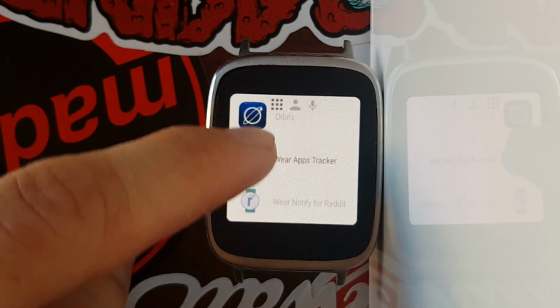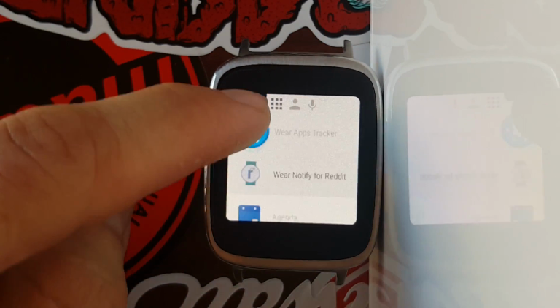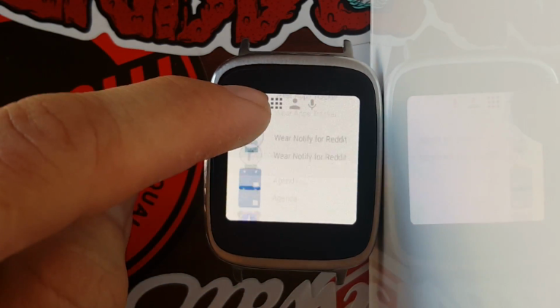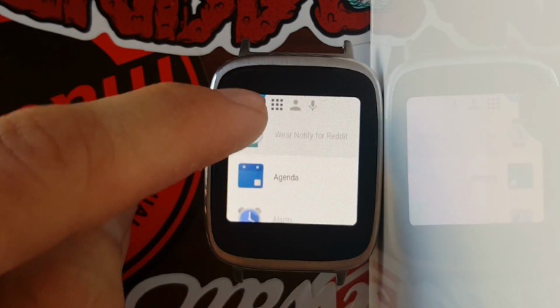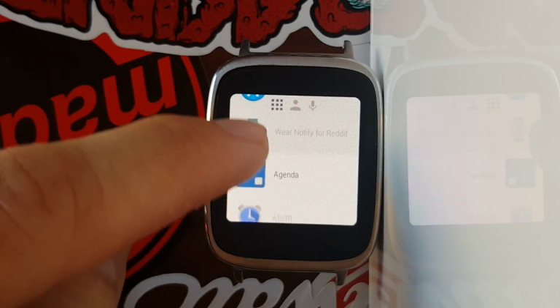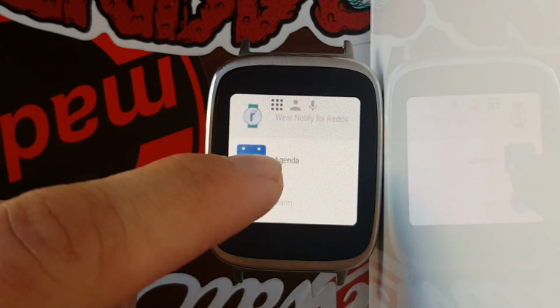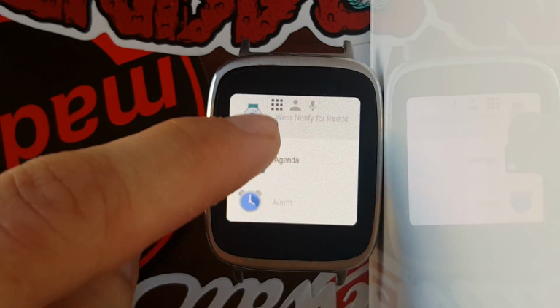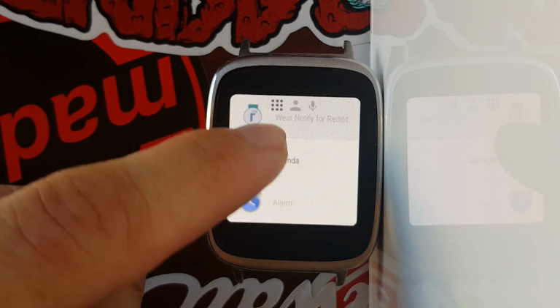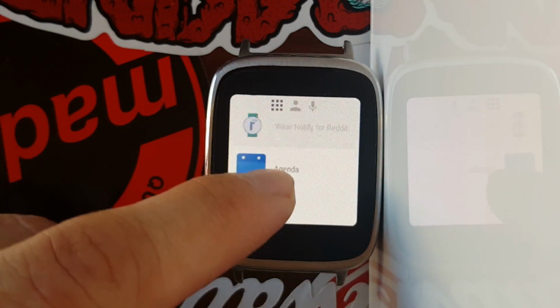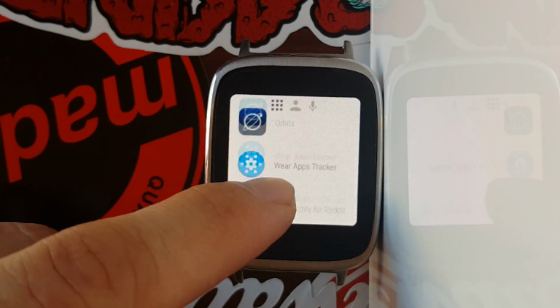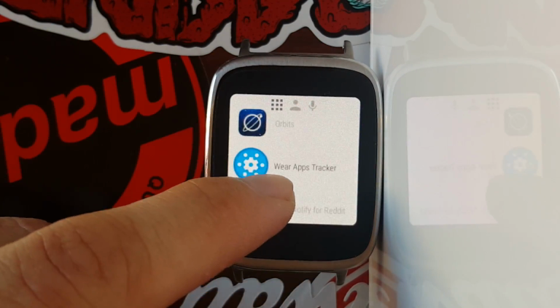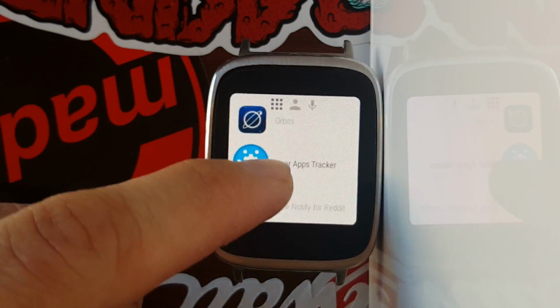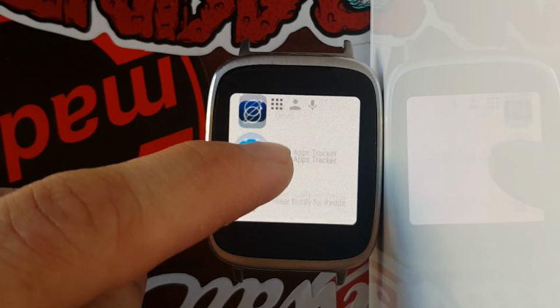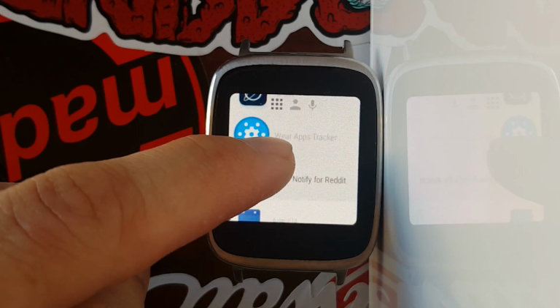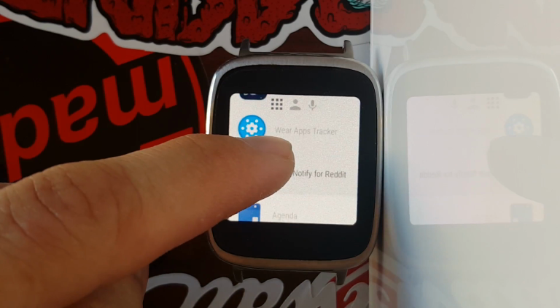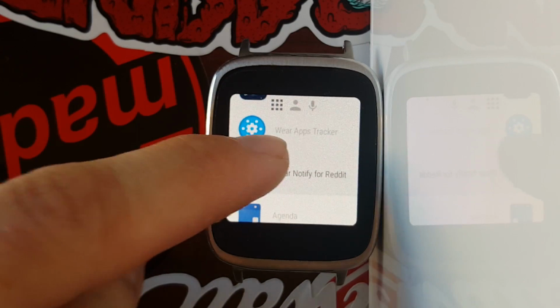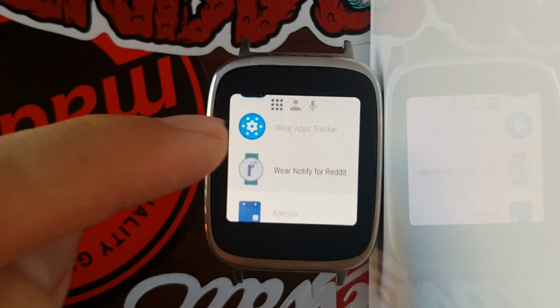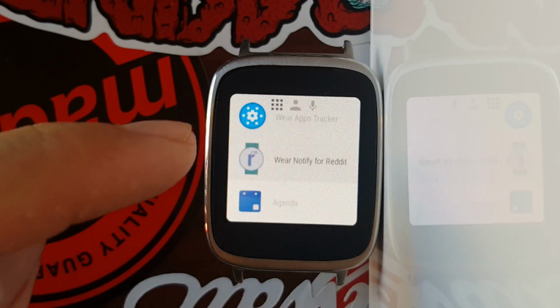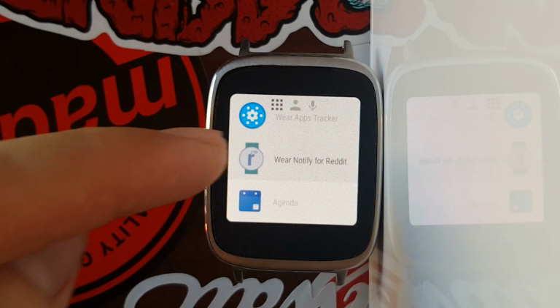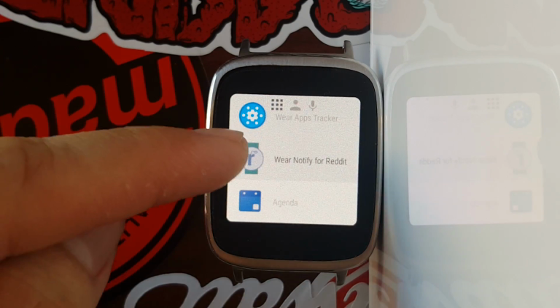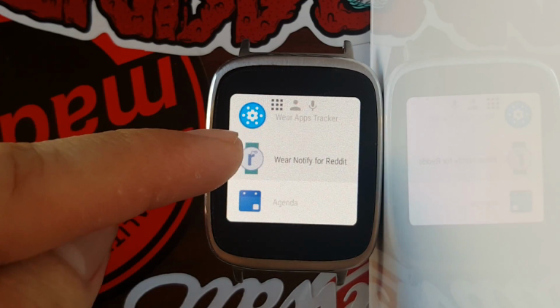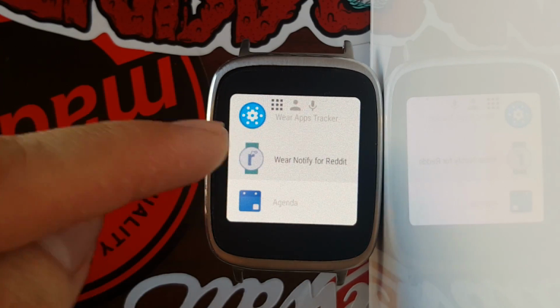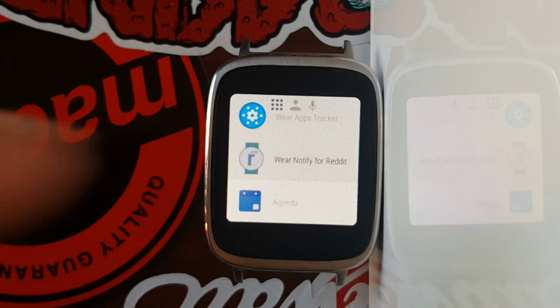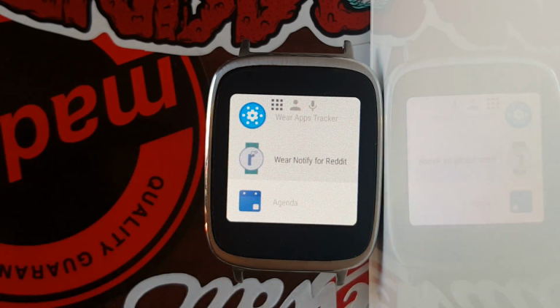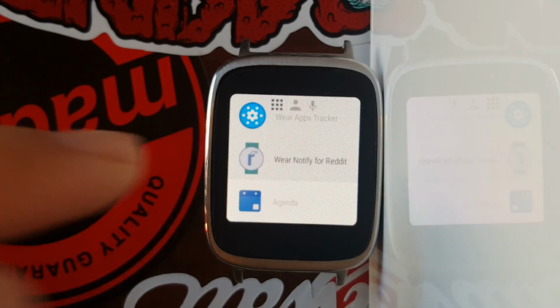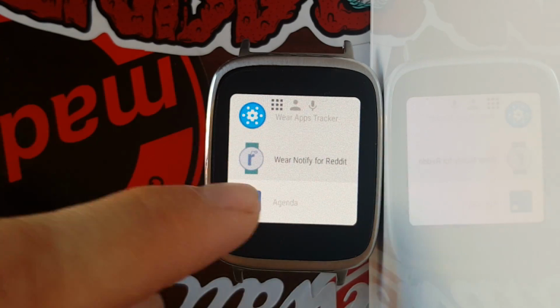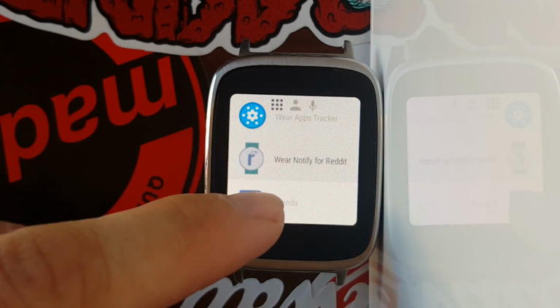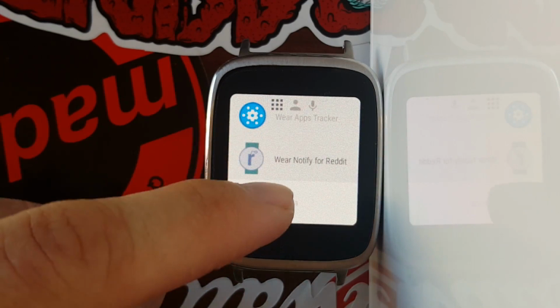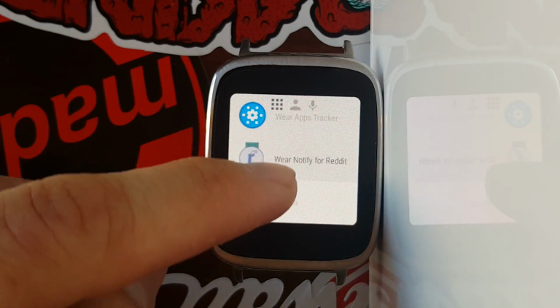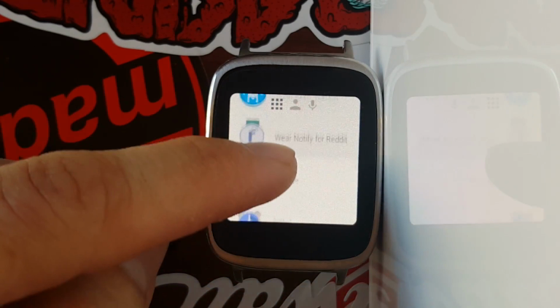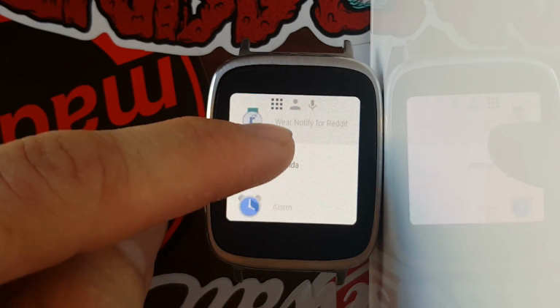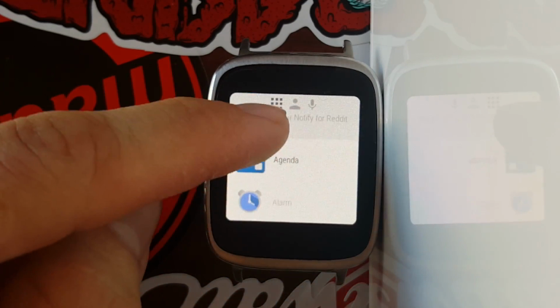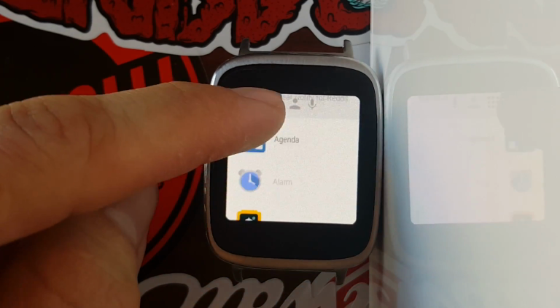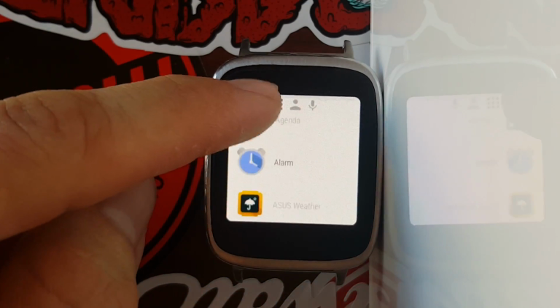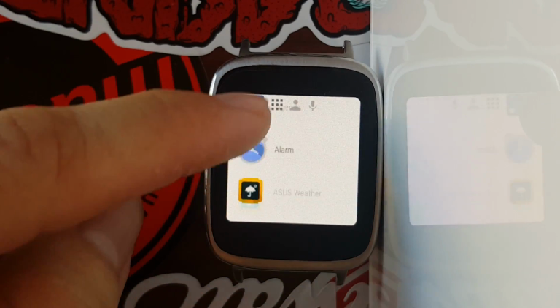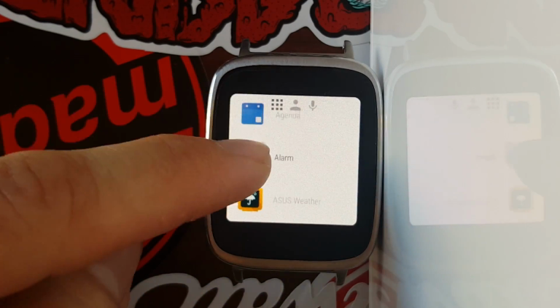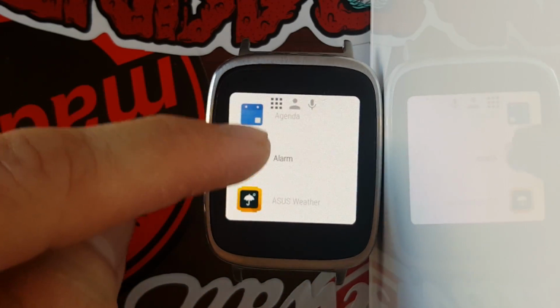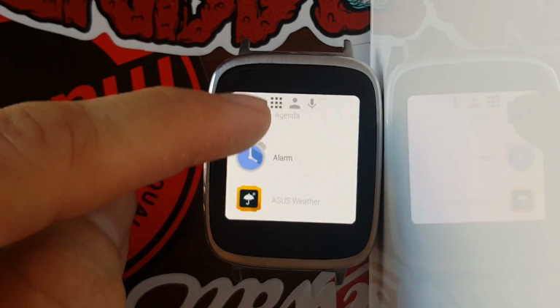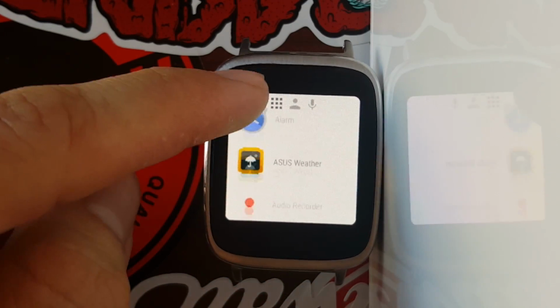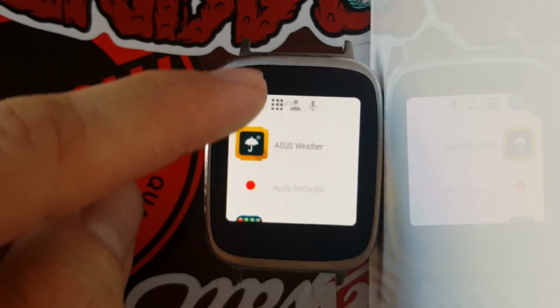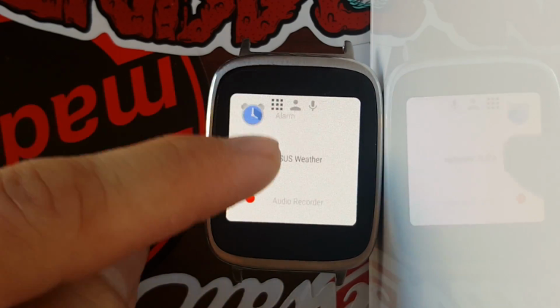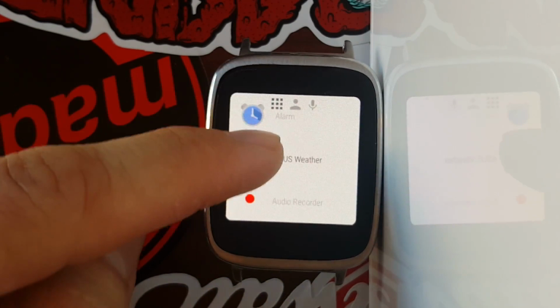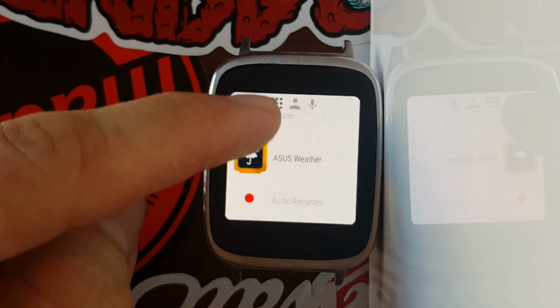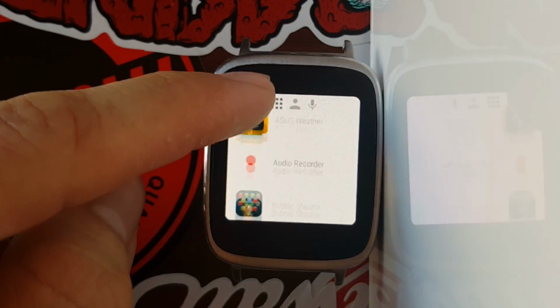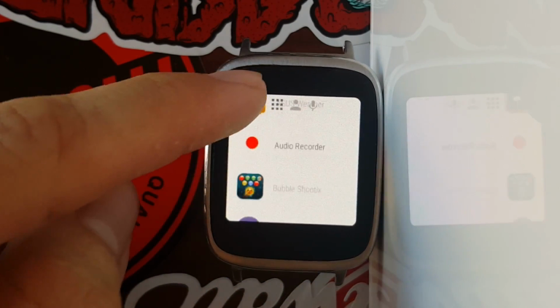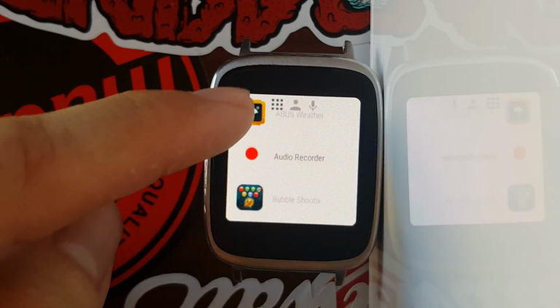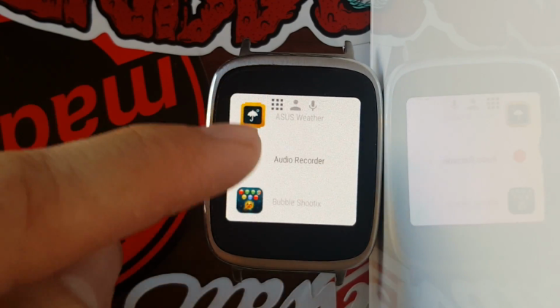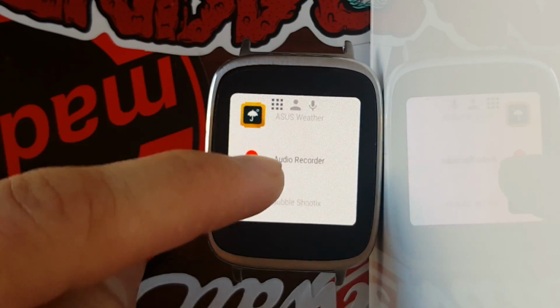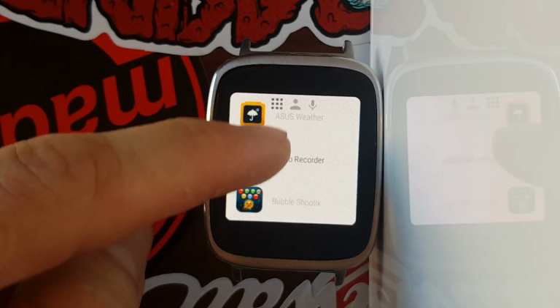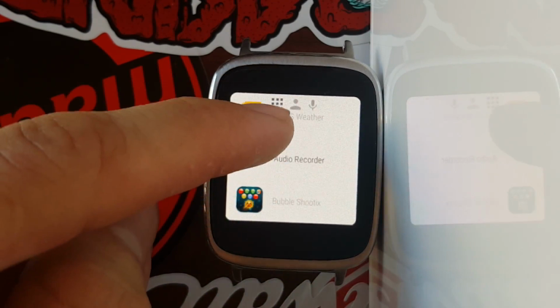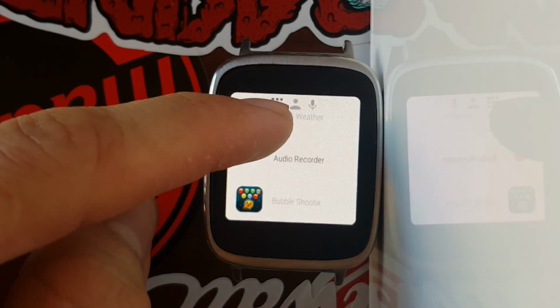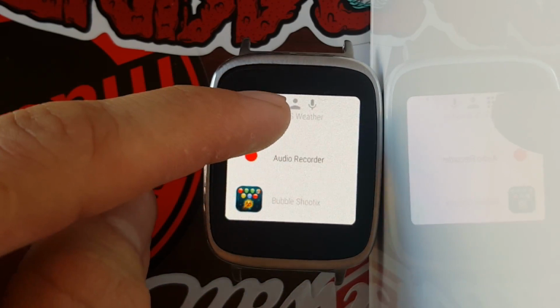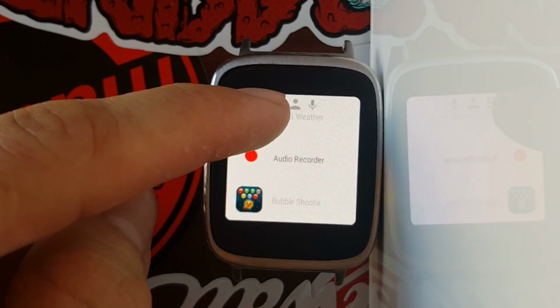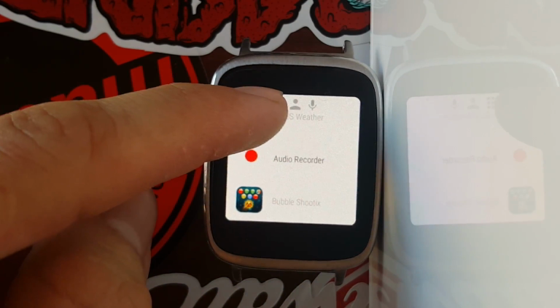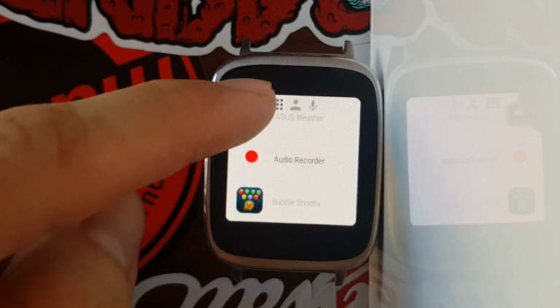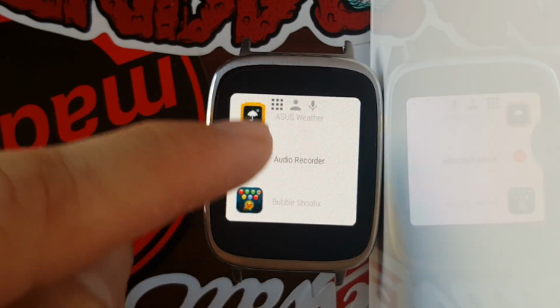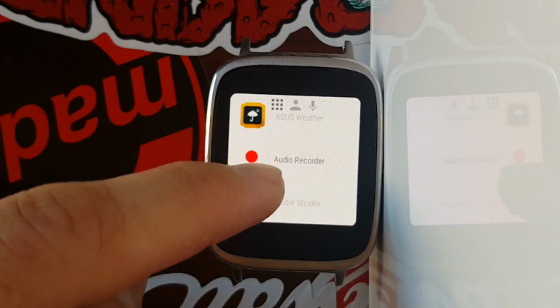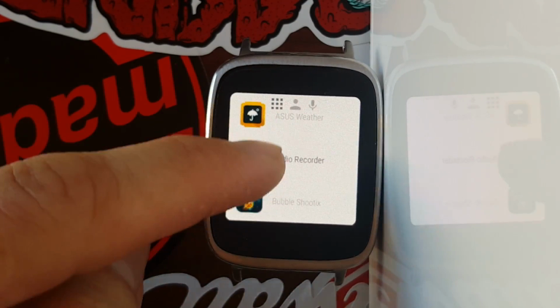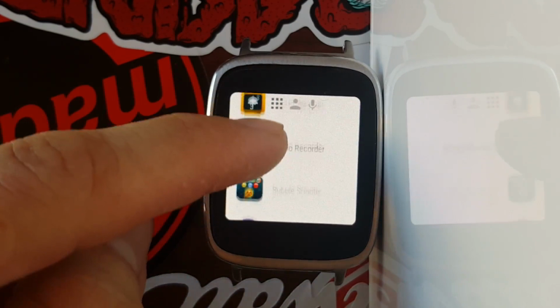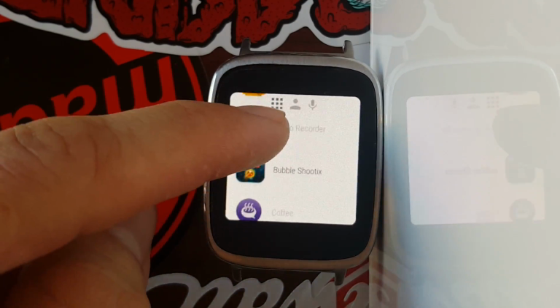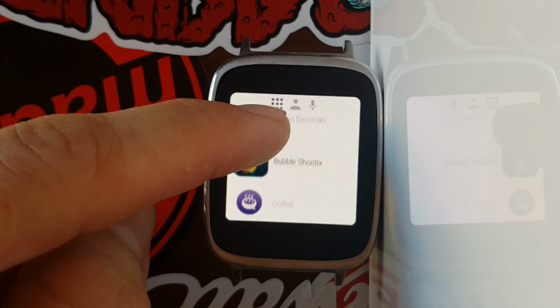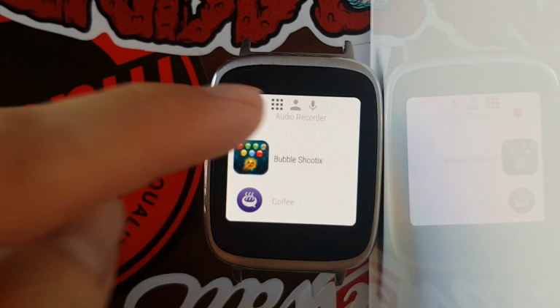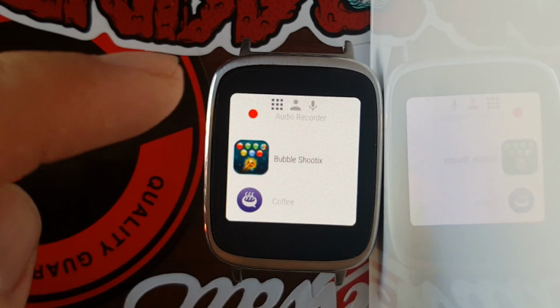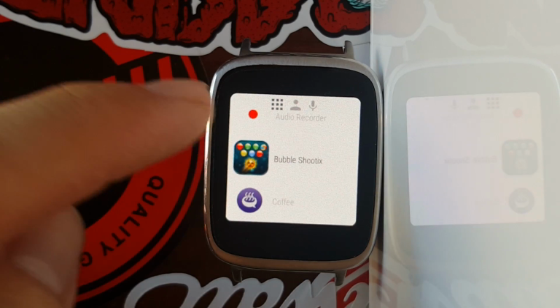The third app I was going to show you isn't working for some reason, so we're just going to continue on. Maybe that'll be in the next edition of this.